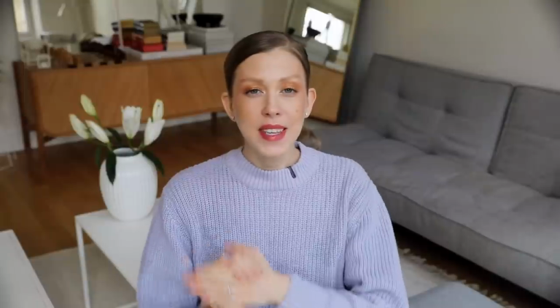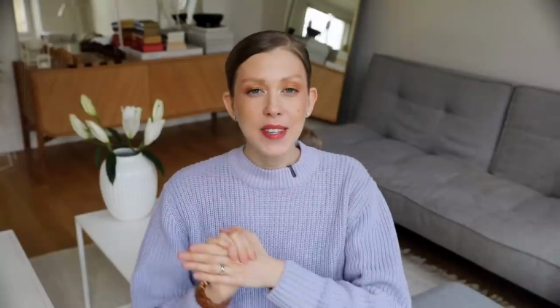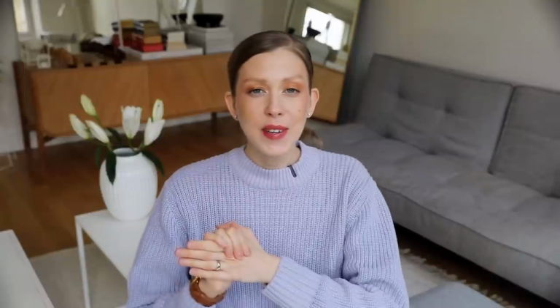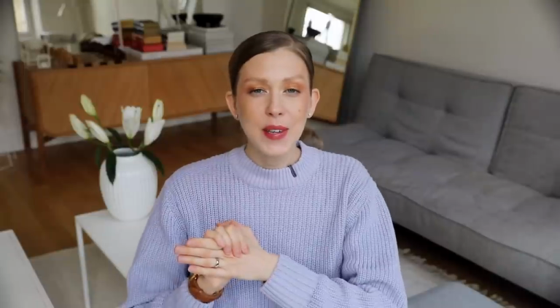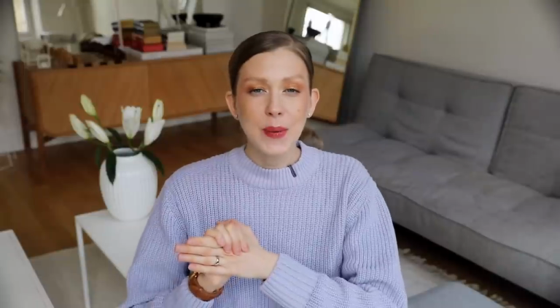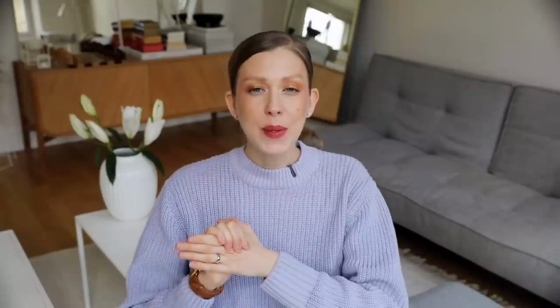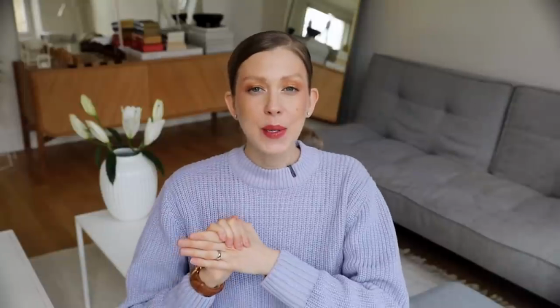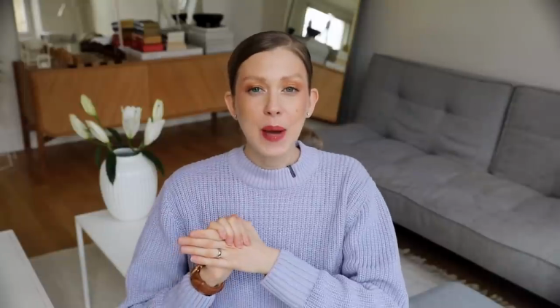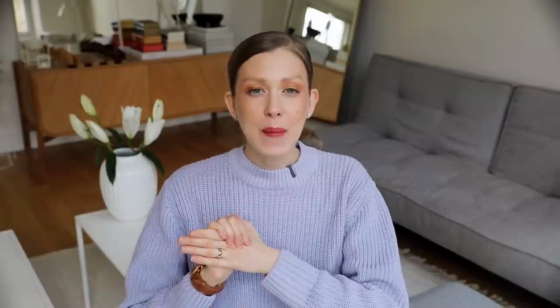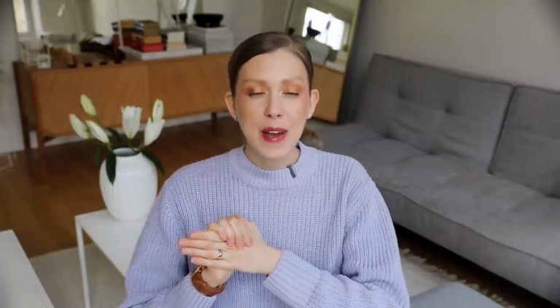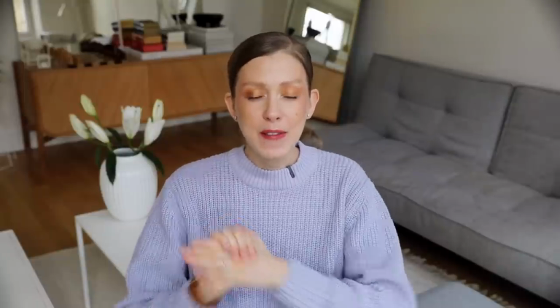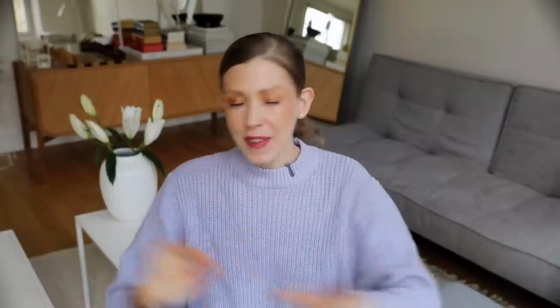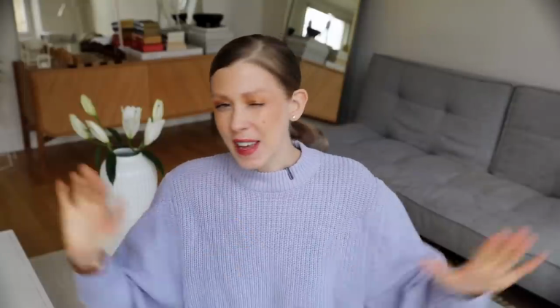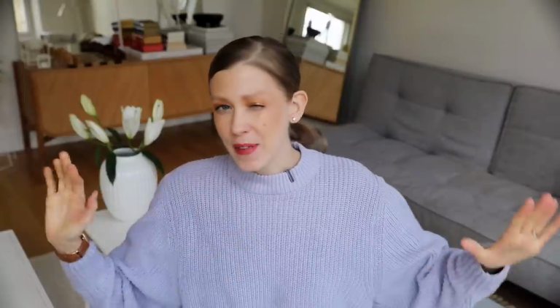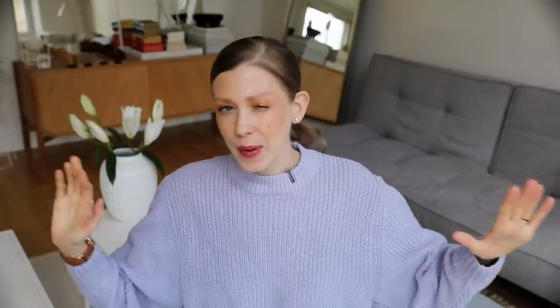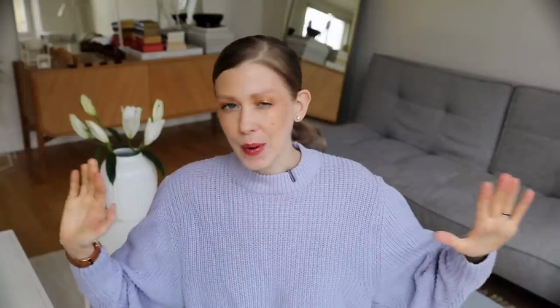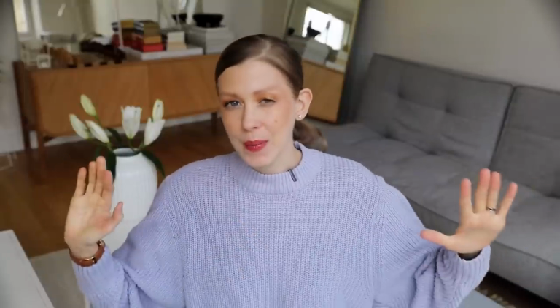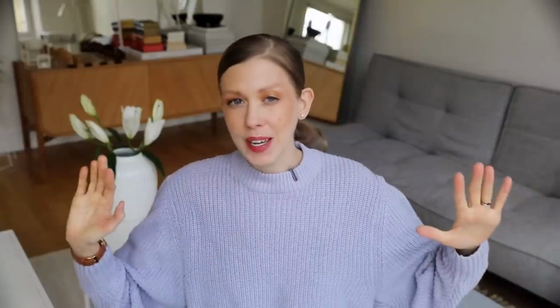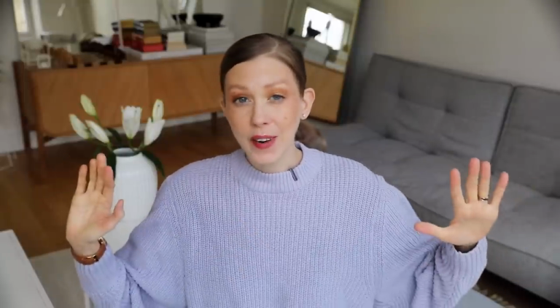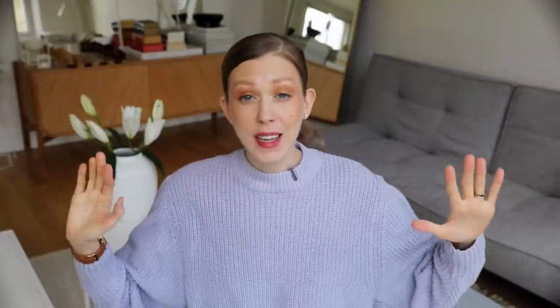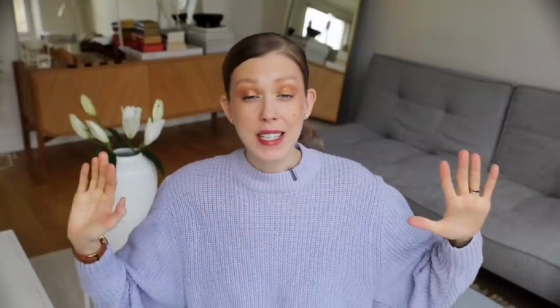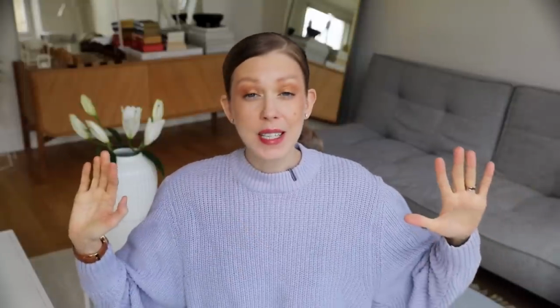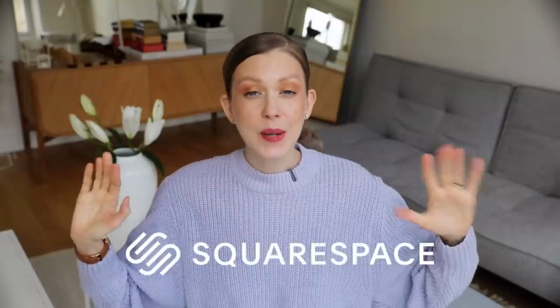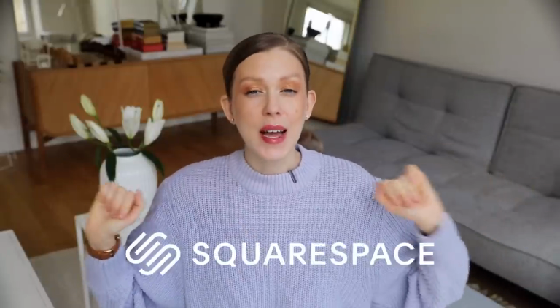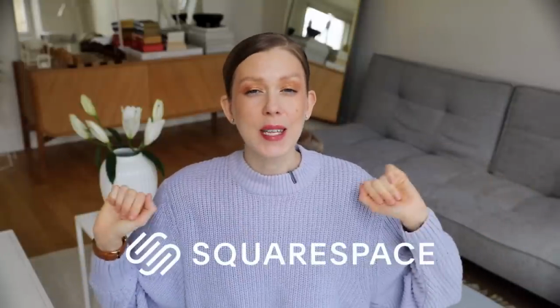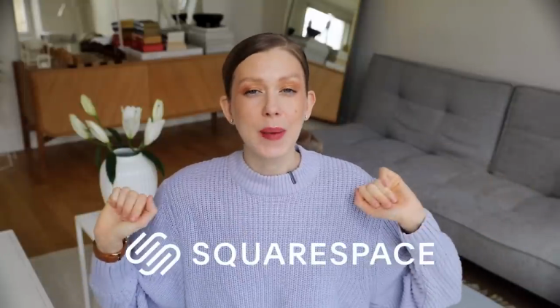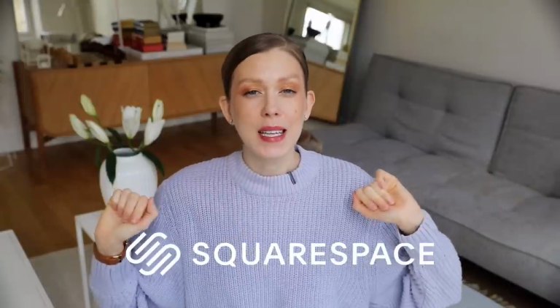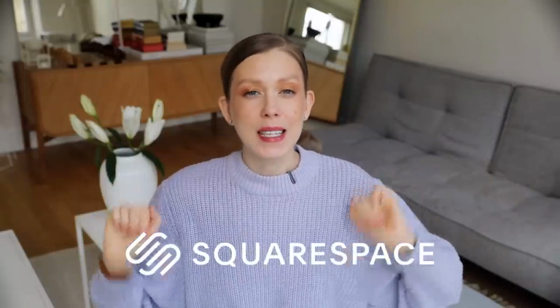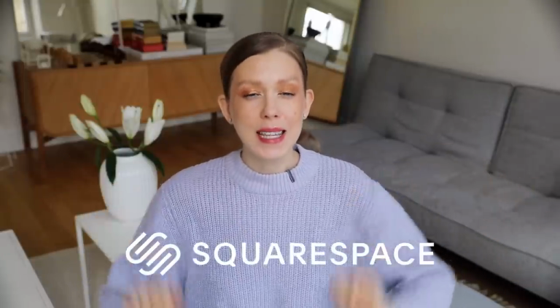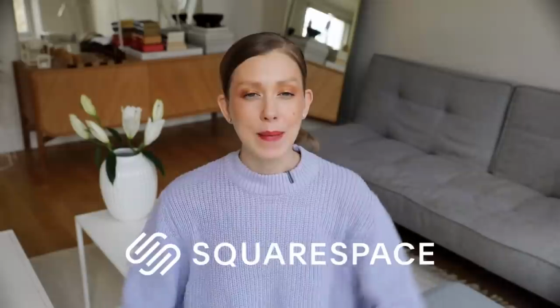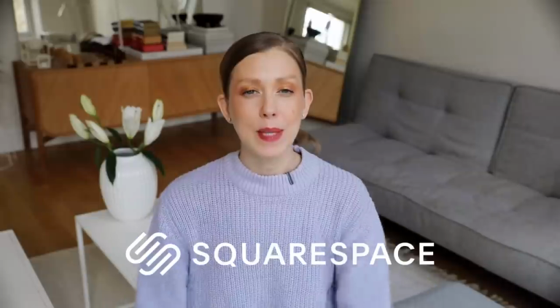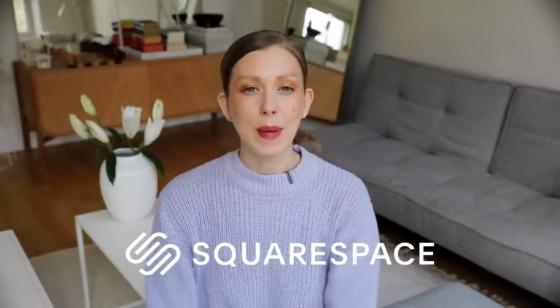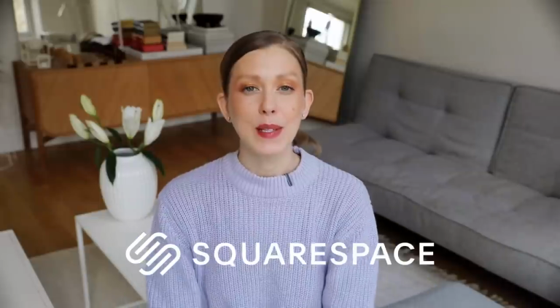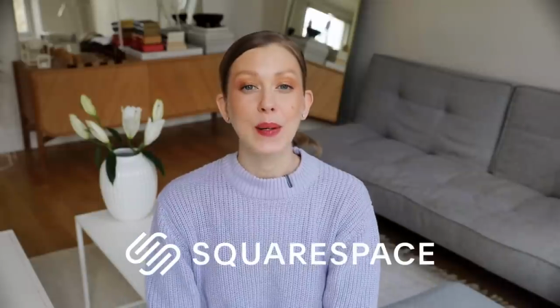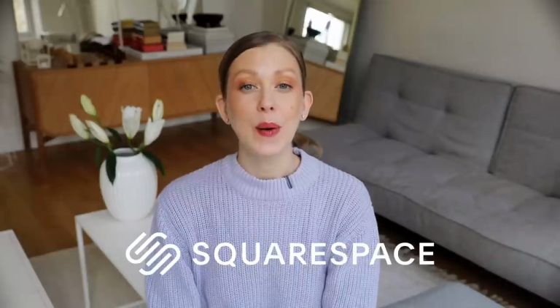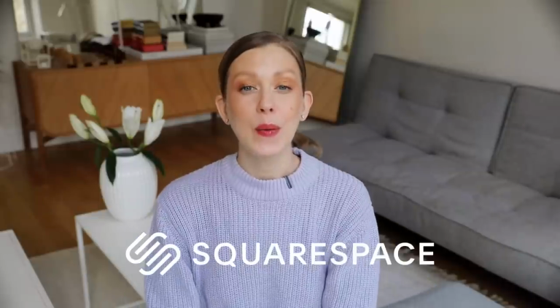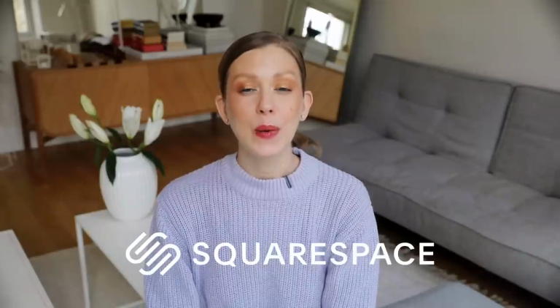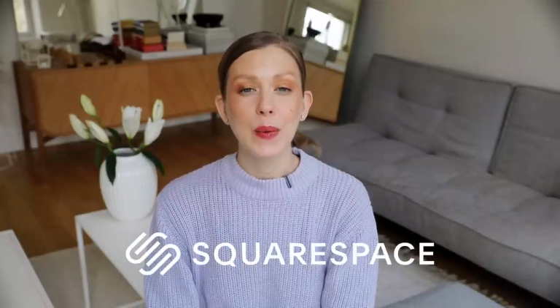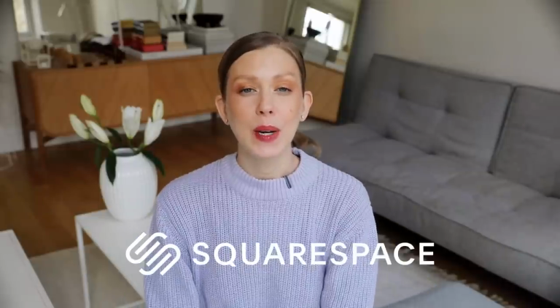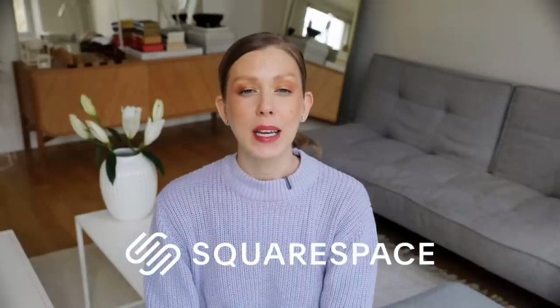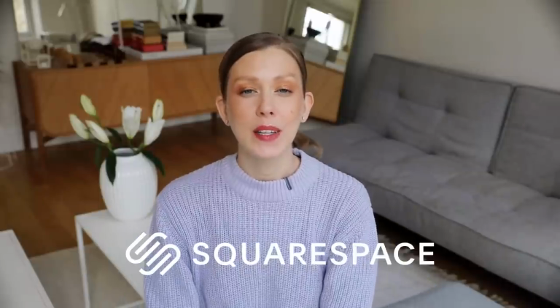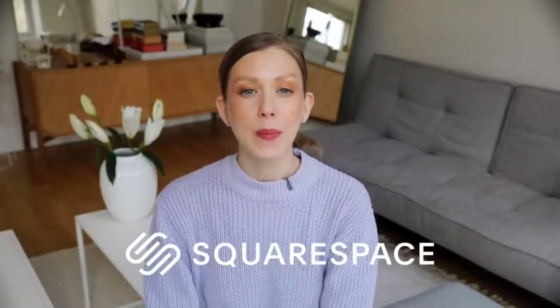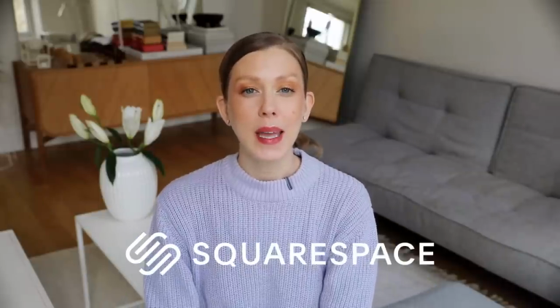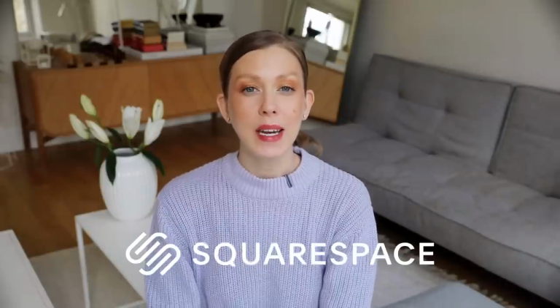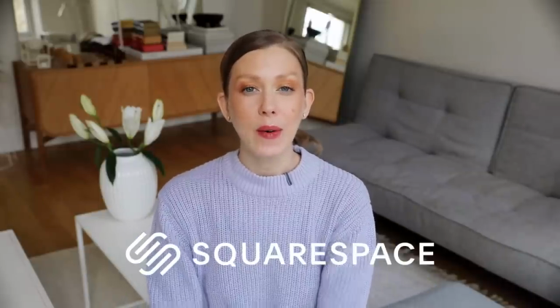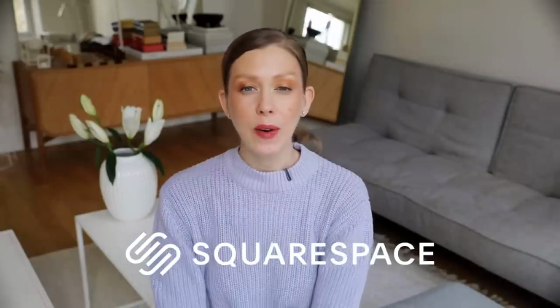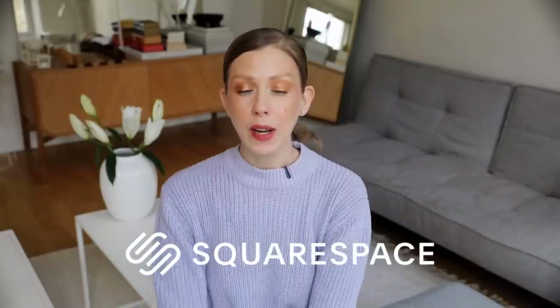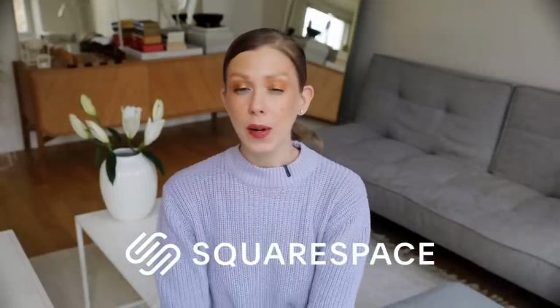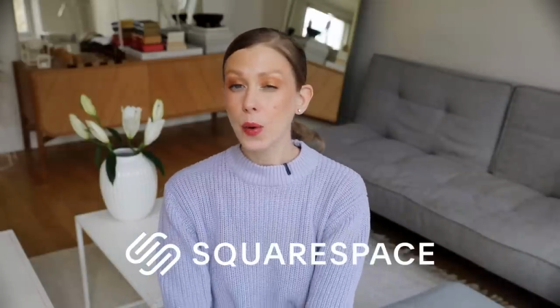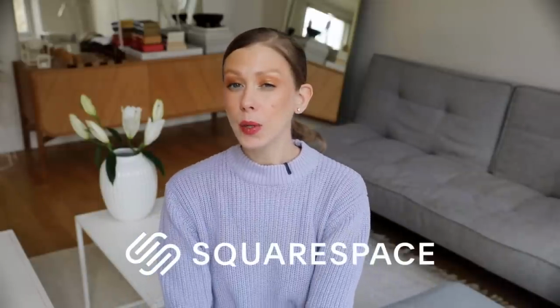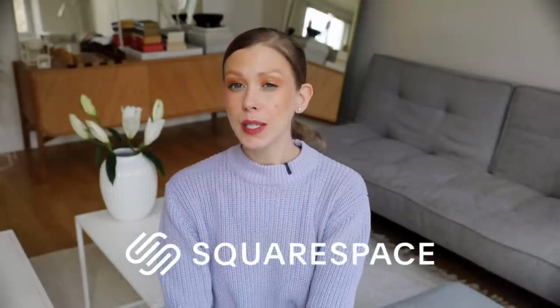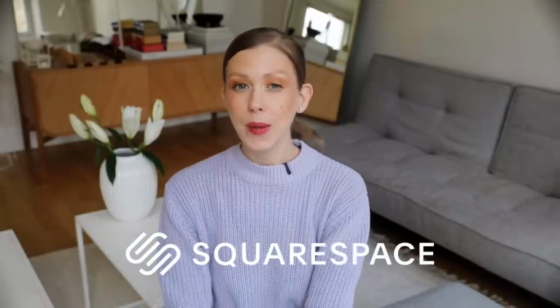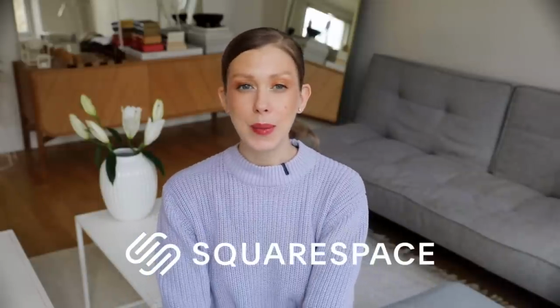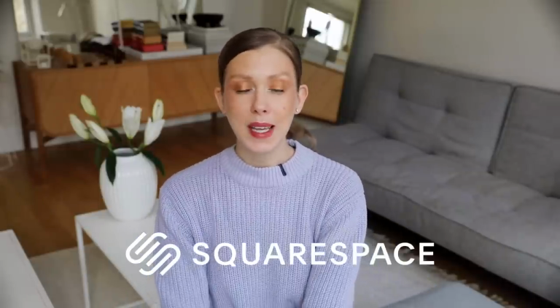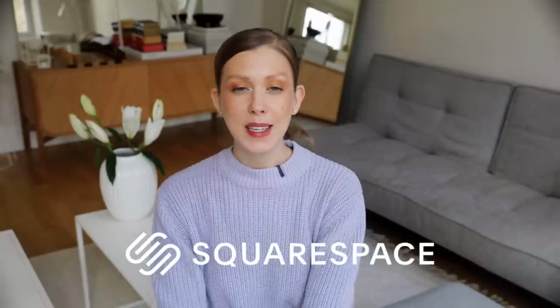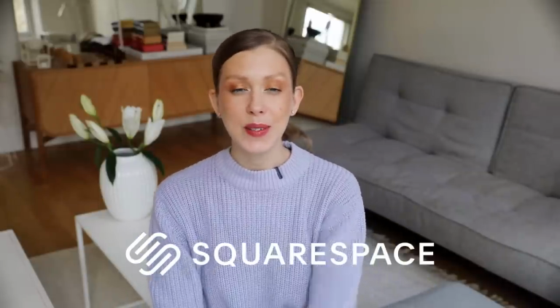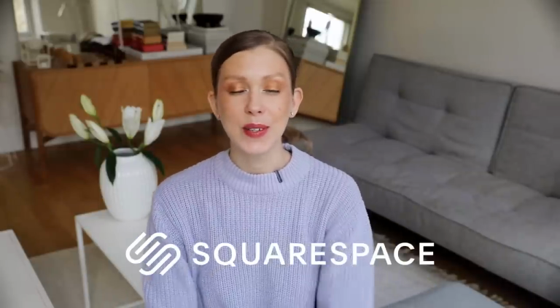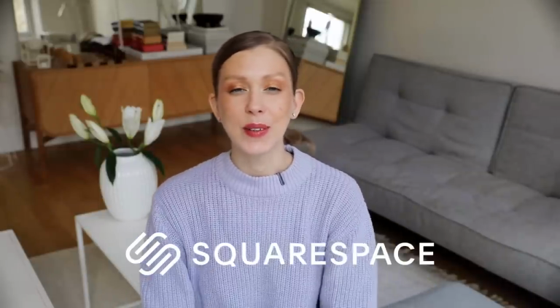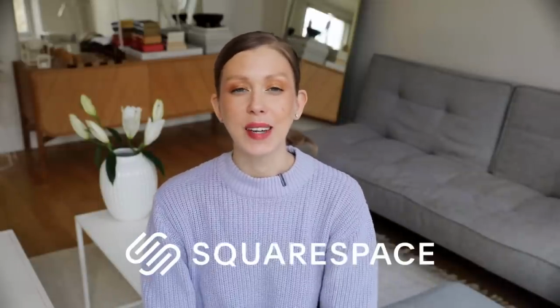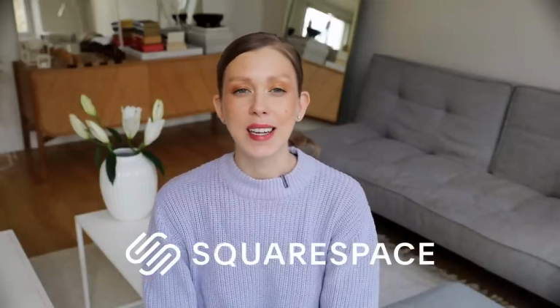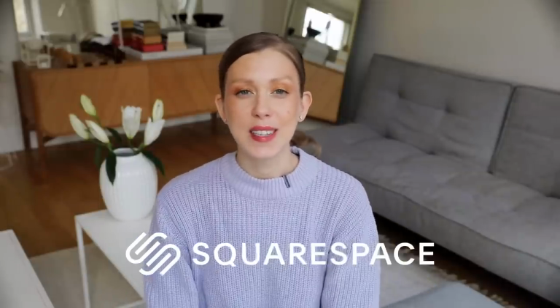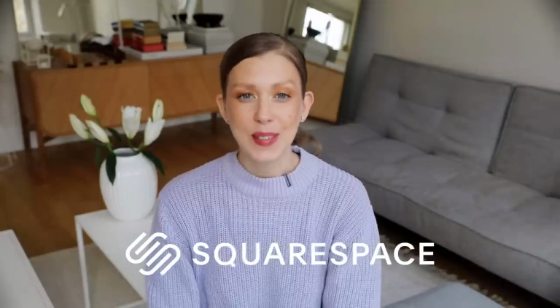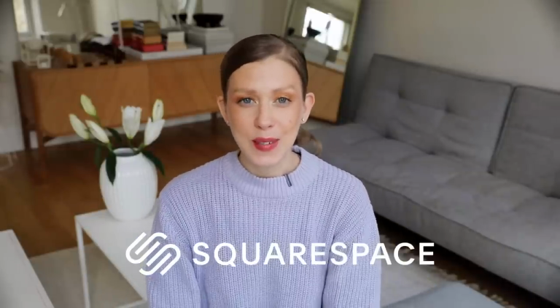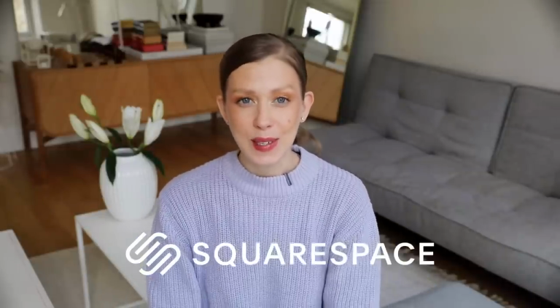This video is sponsored by my favorite website creator, Squarespace. The best place to go when you want to get a domain or create a gorgeous website or an online store.